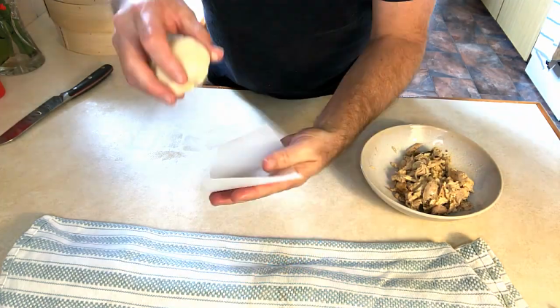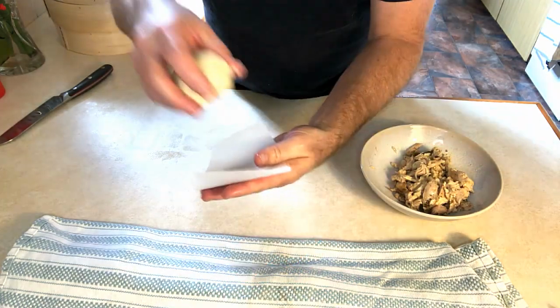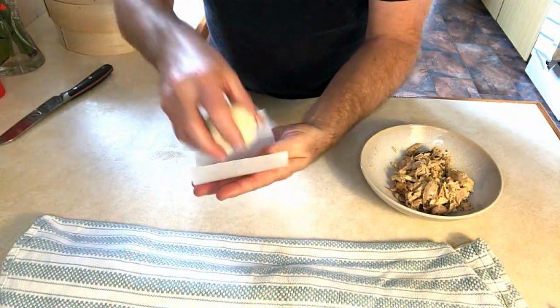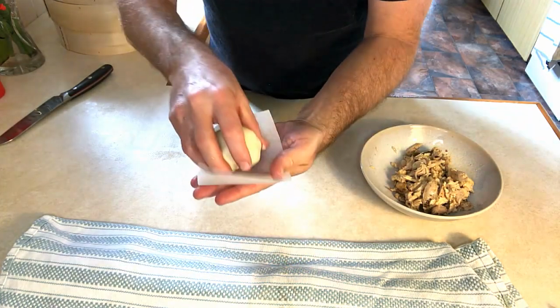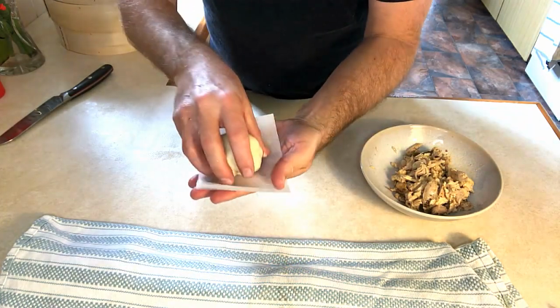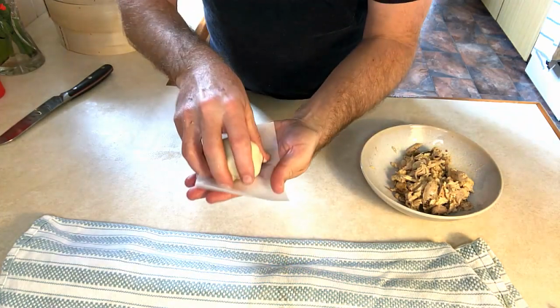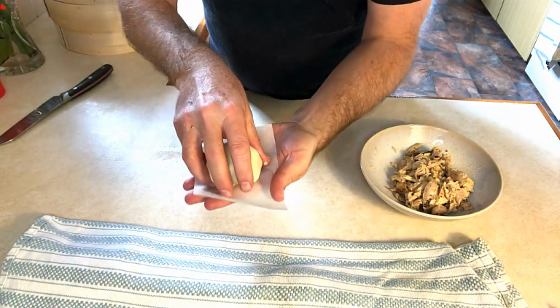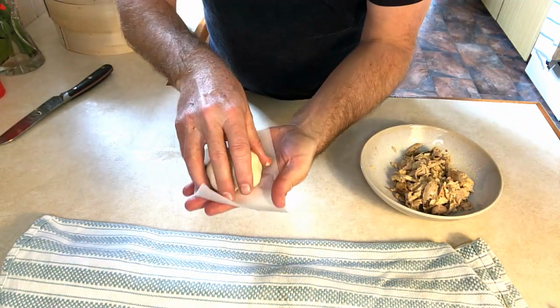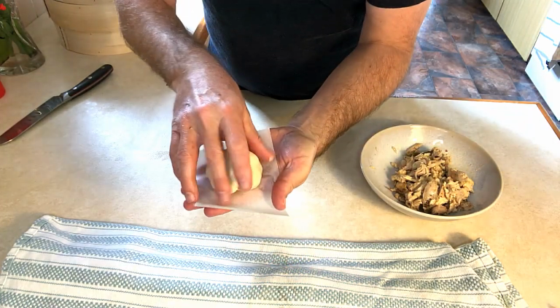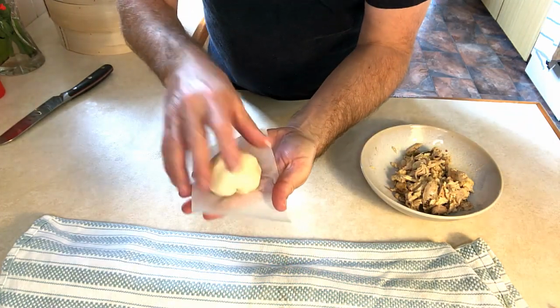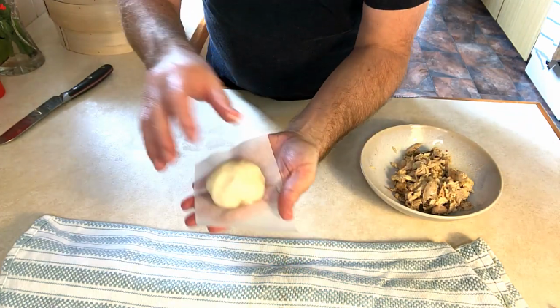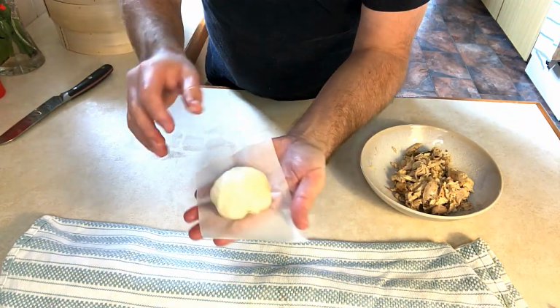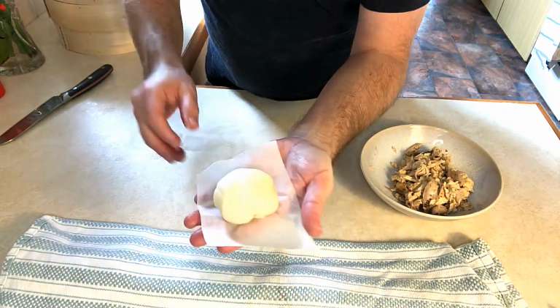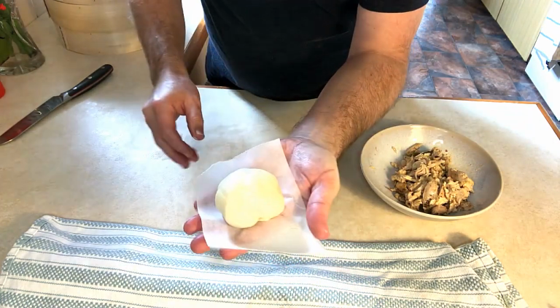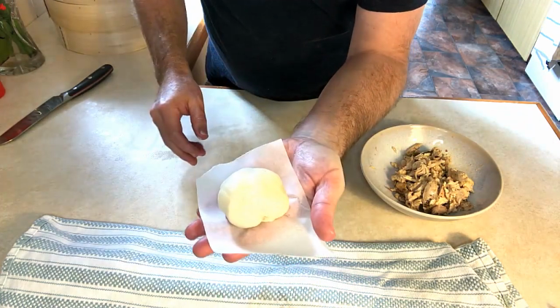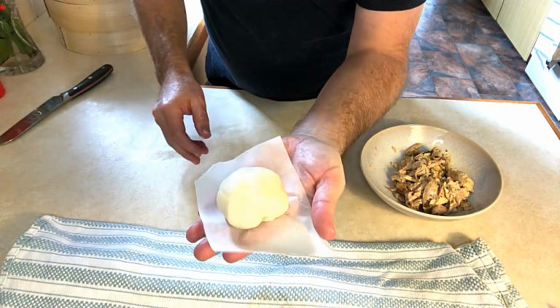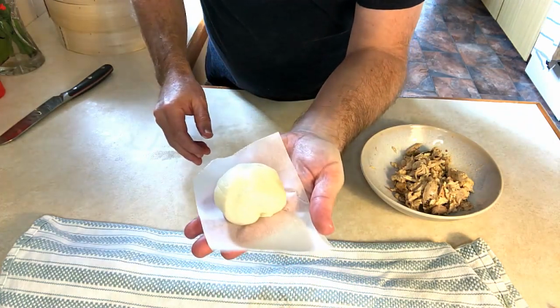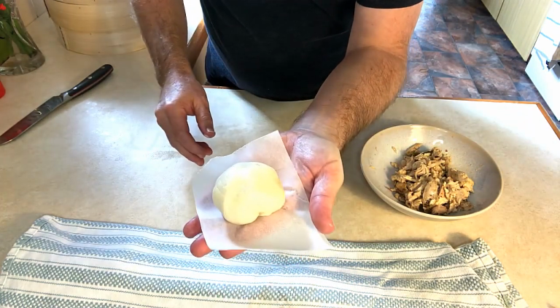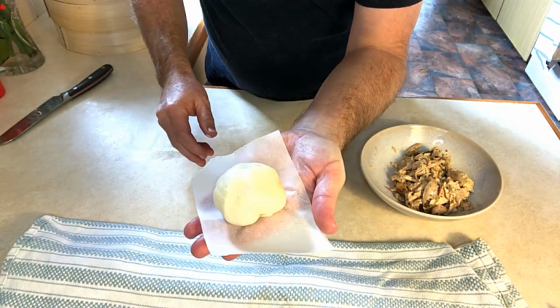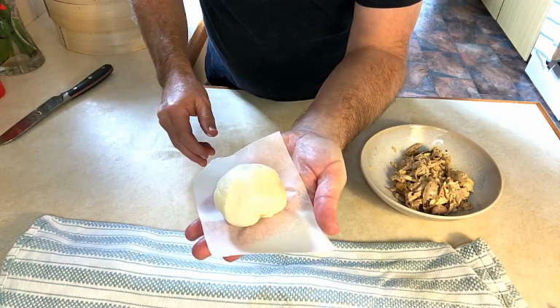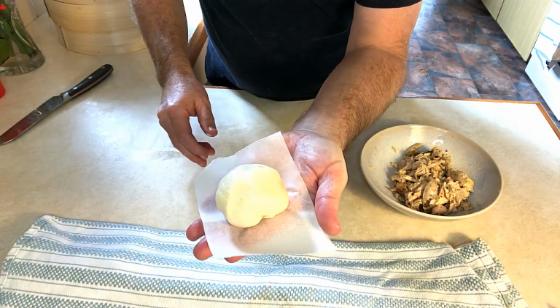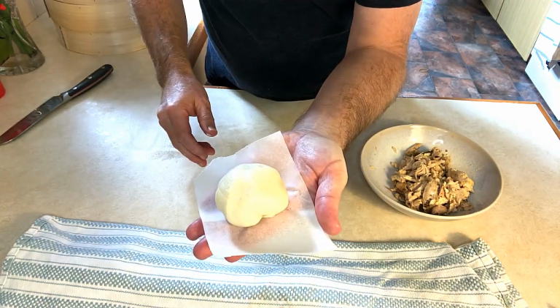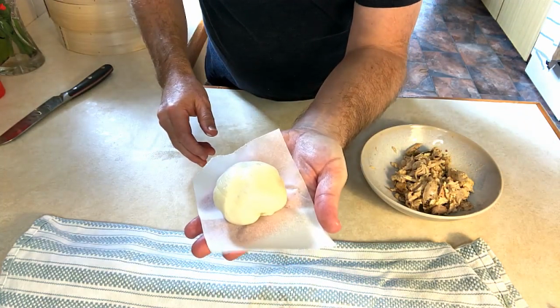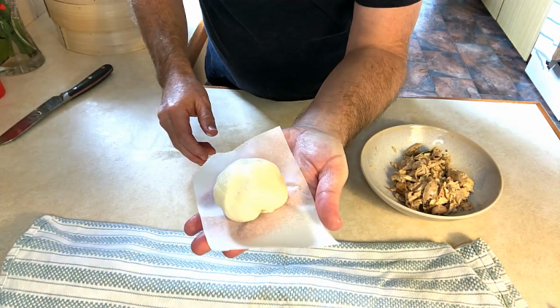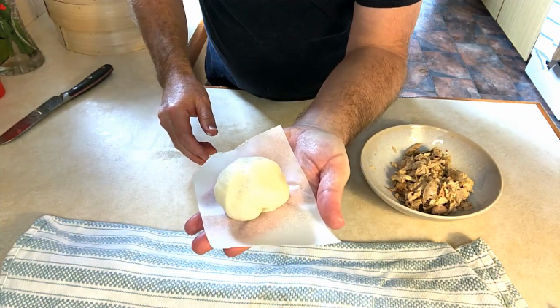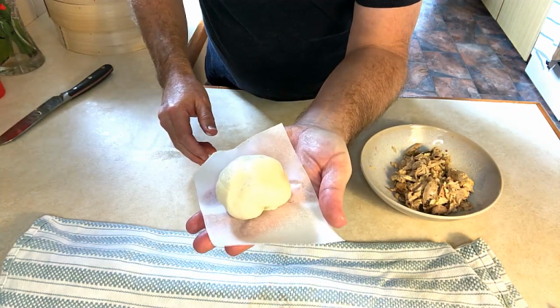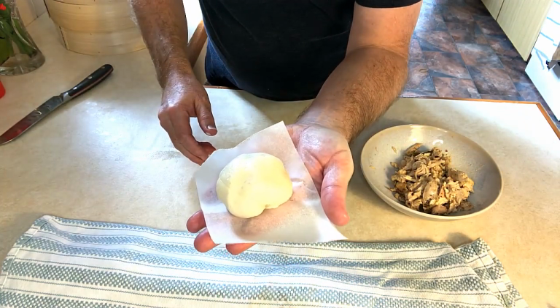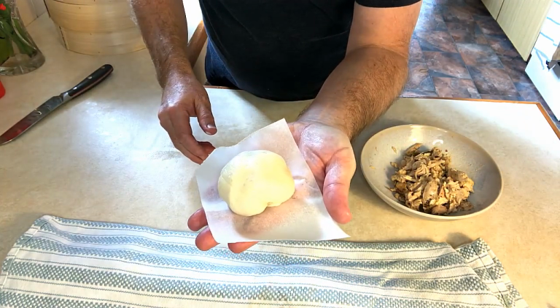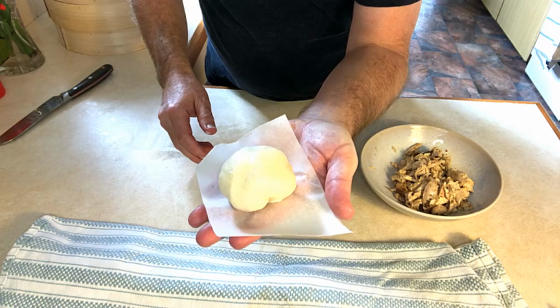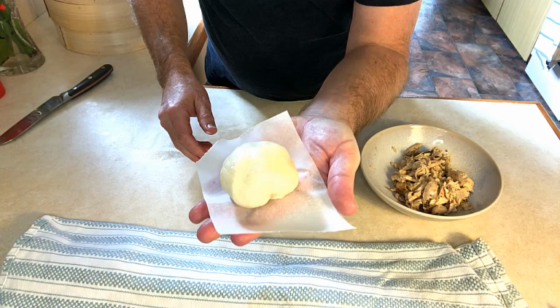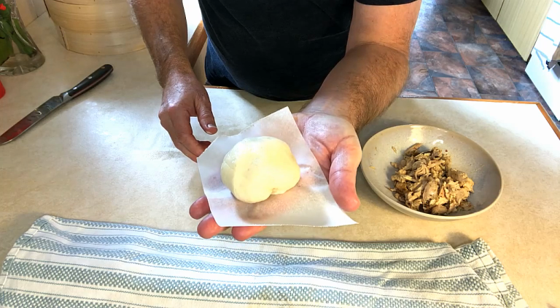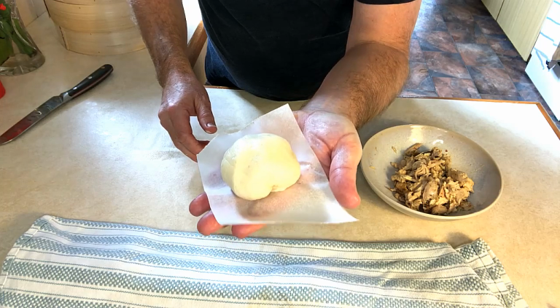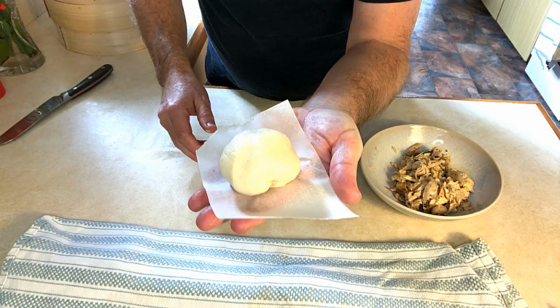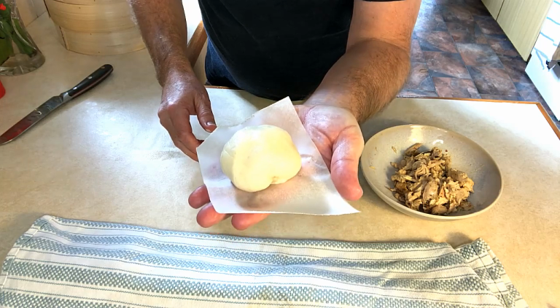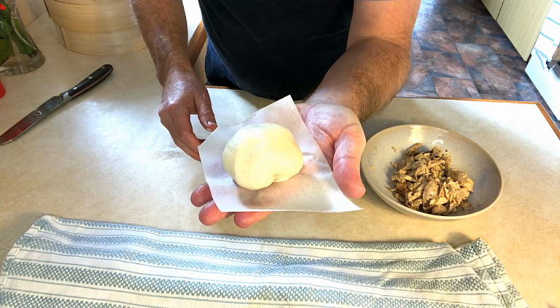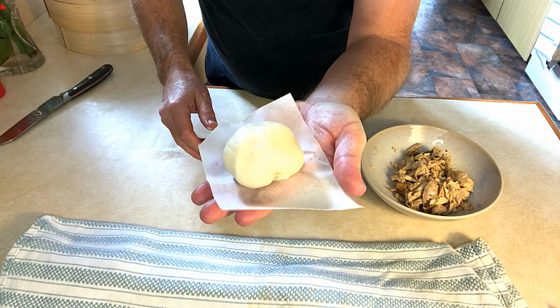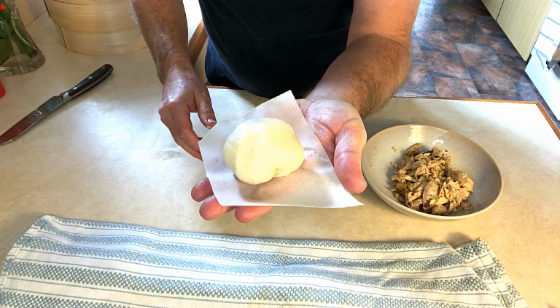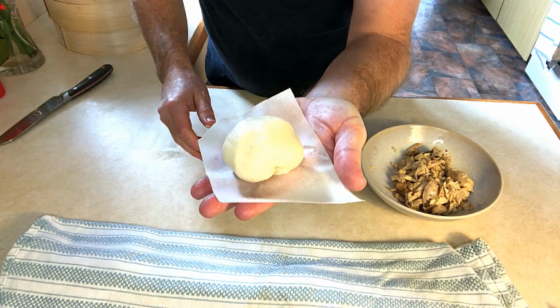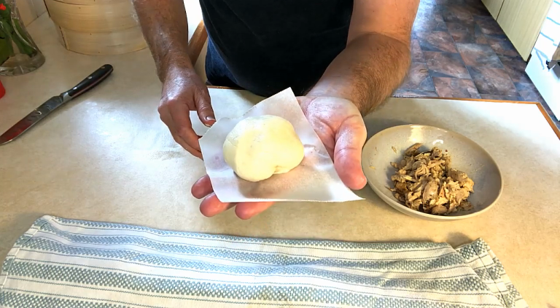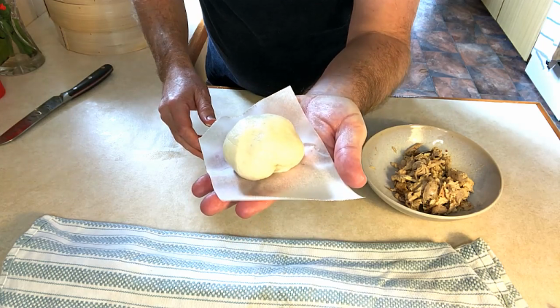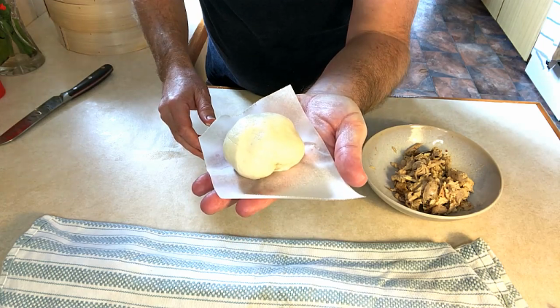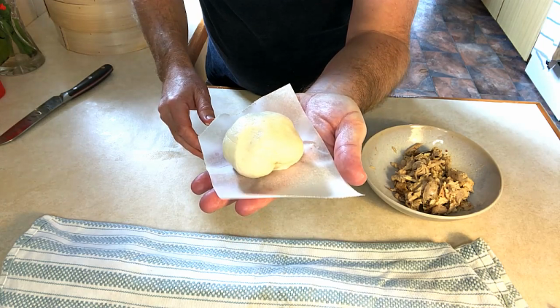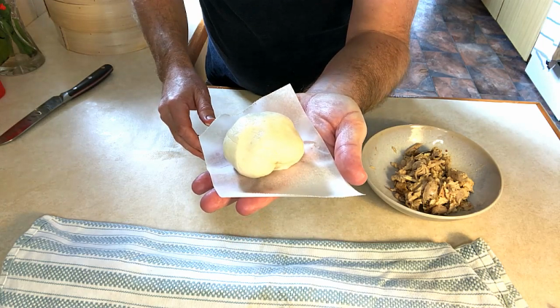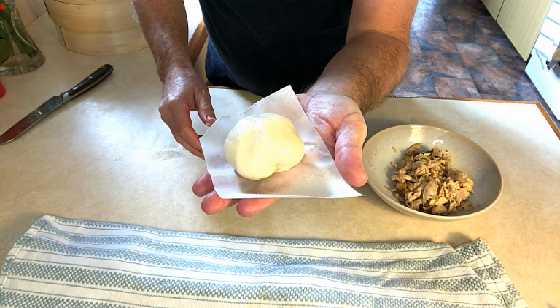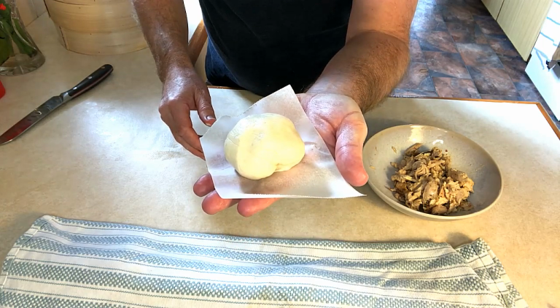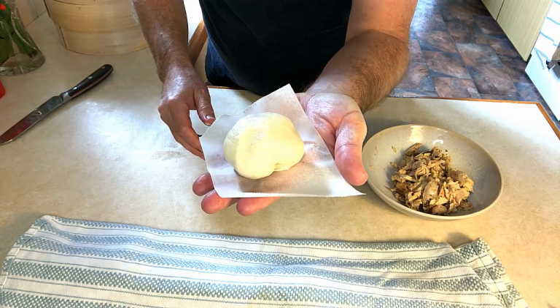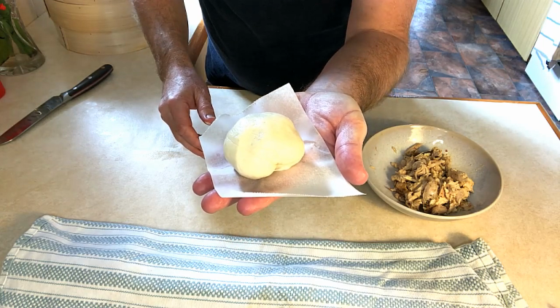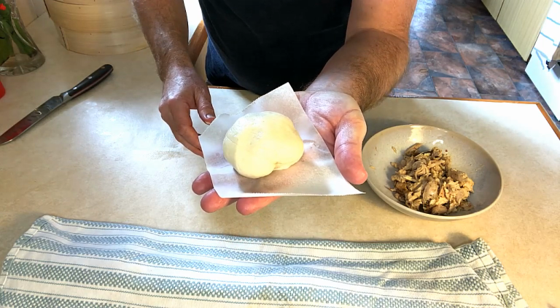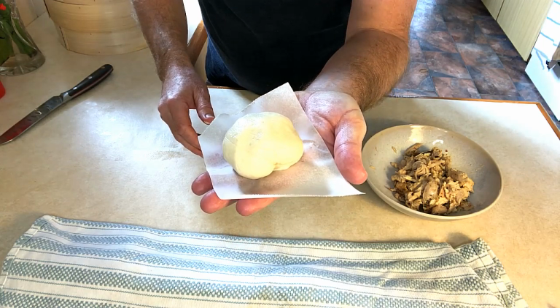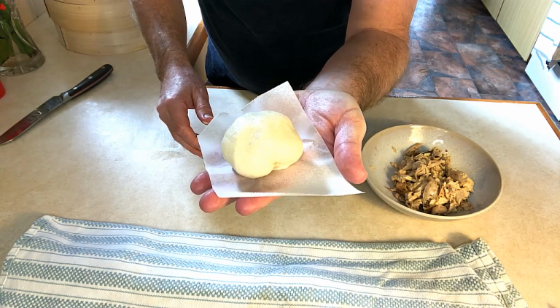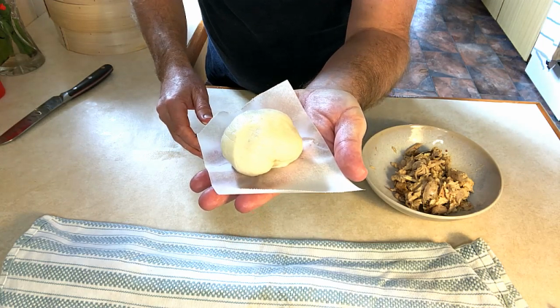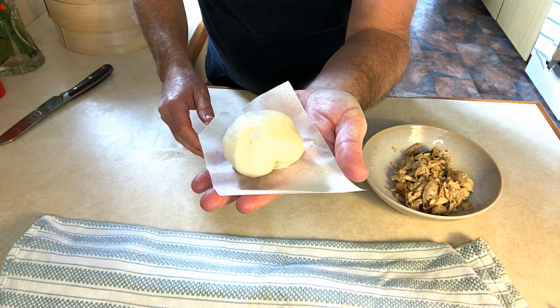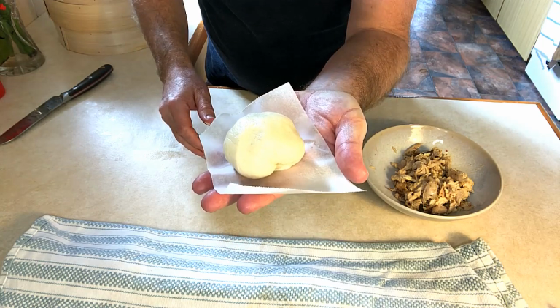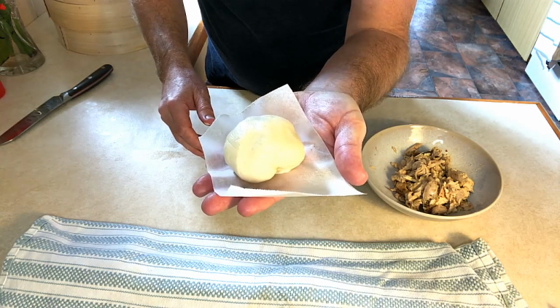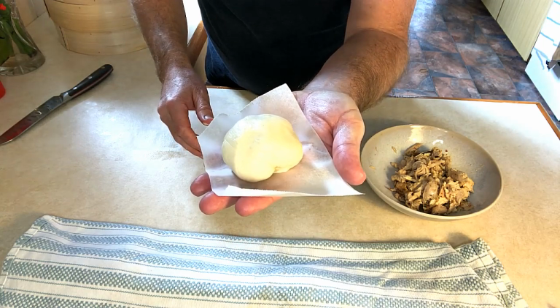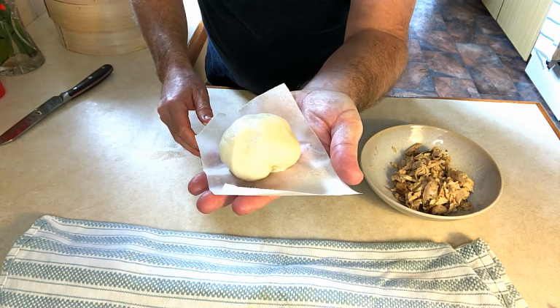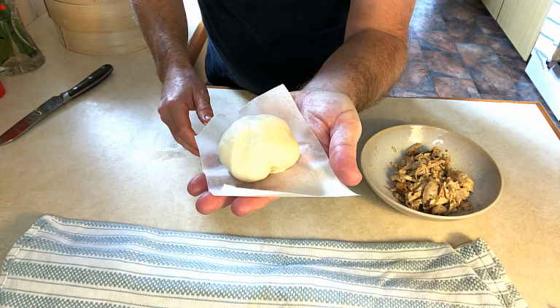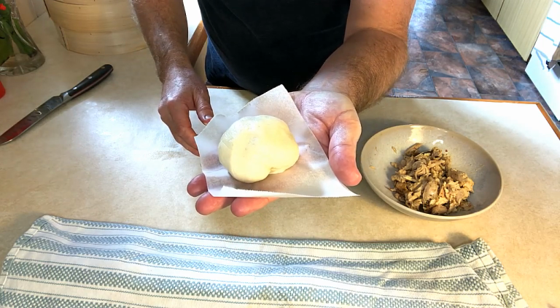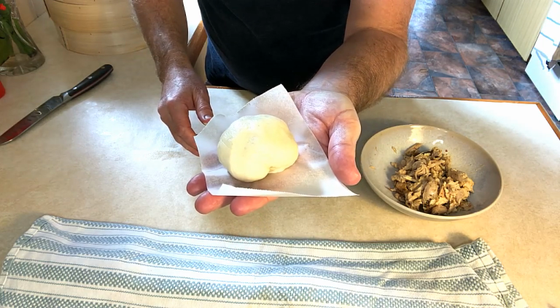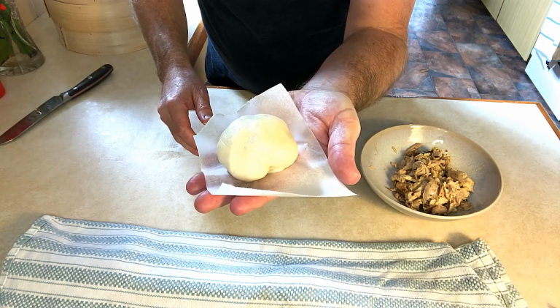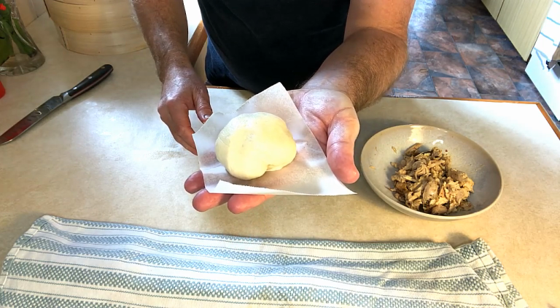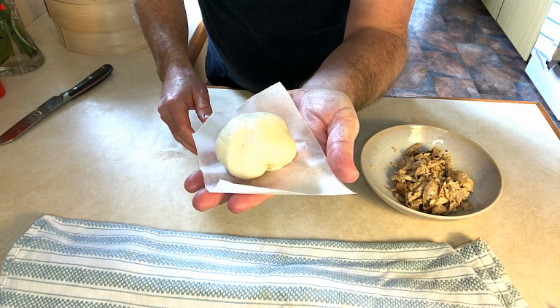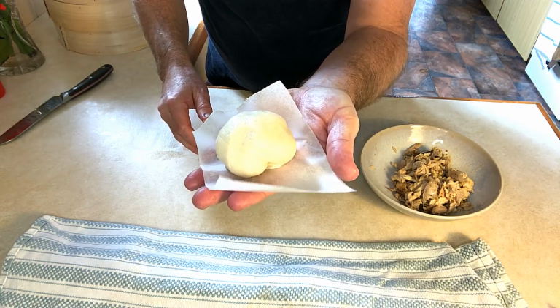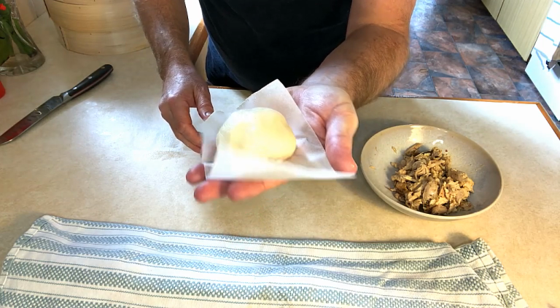These will go onto a piece of greaseproof paper and we can let them prove until they double in size again.